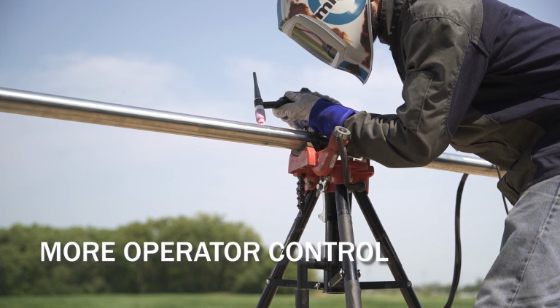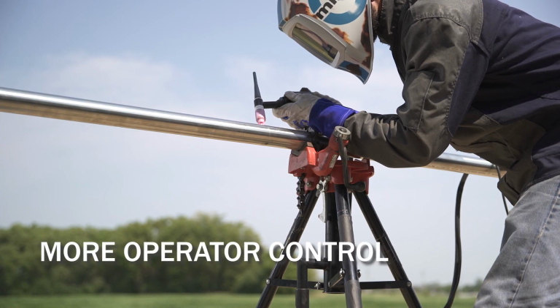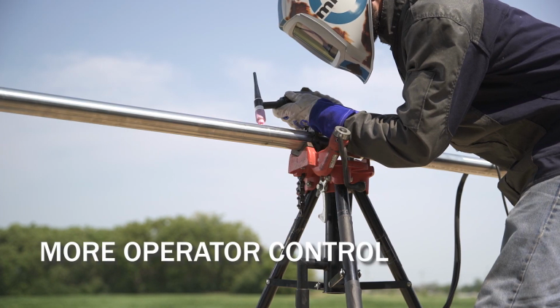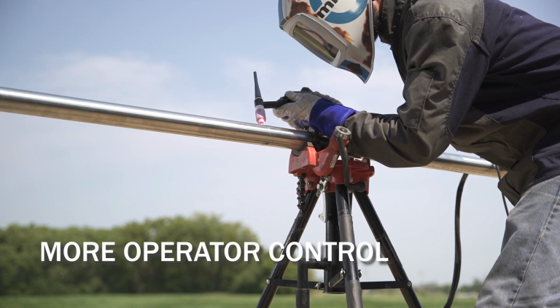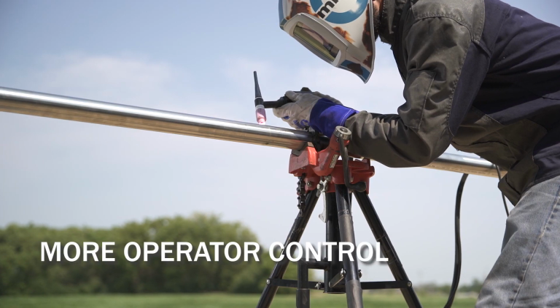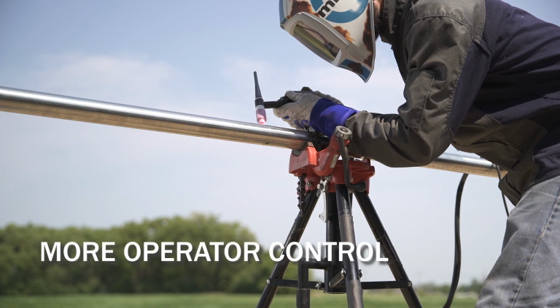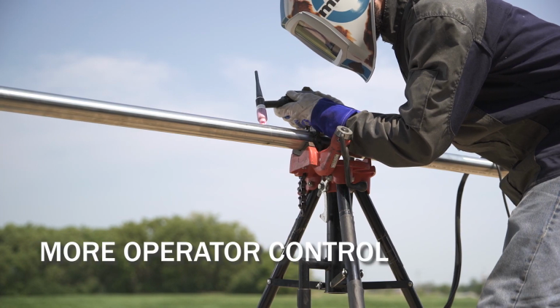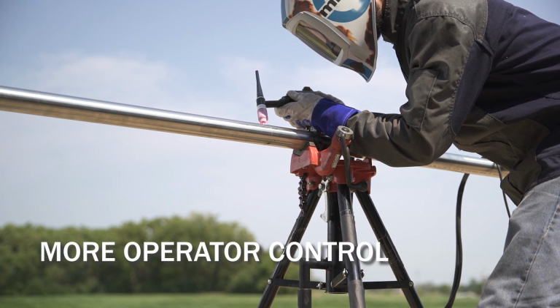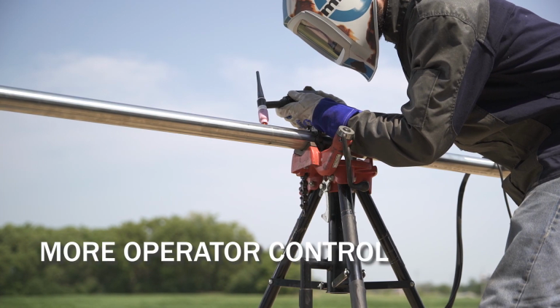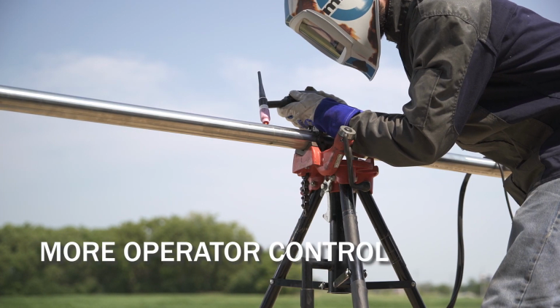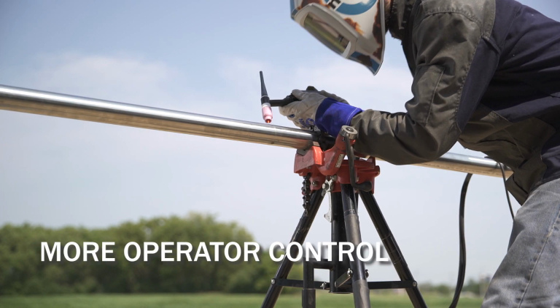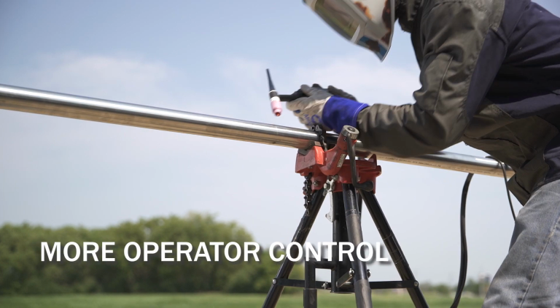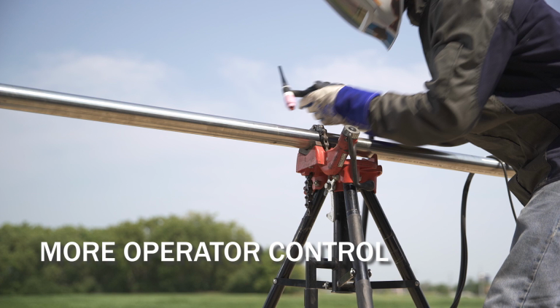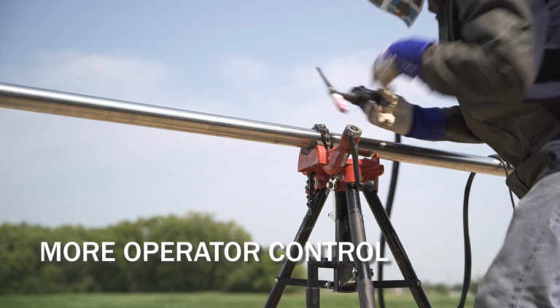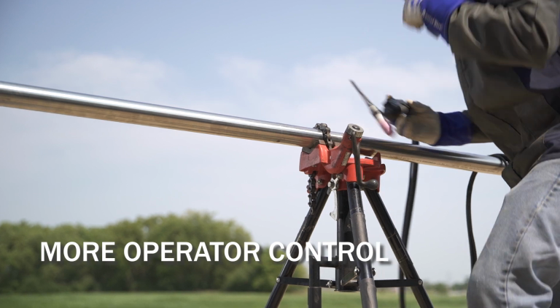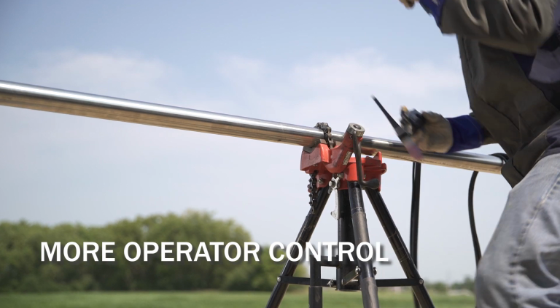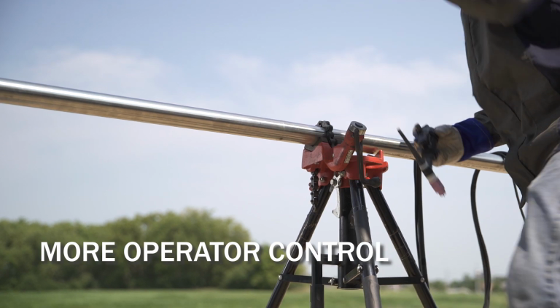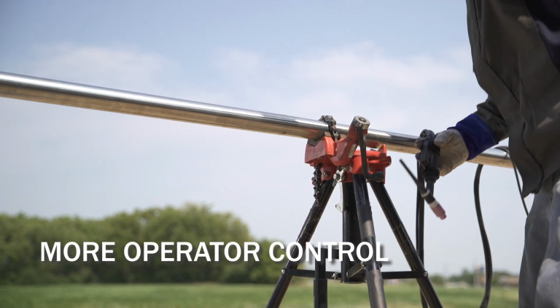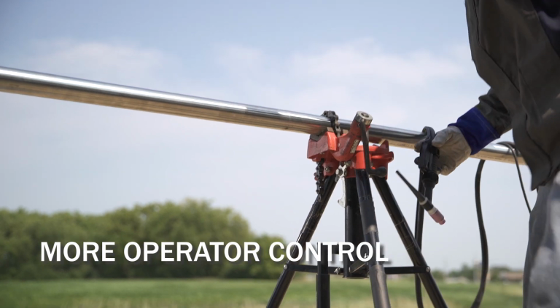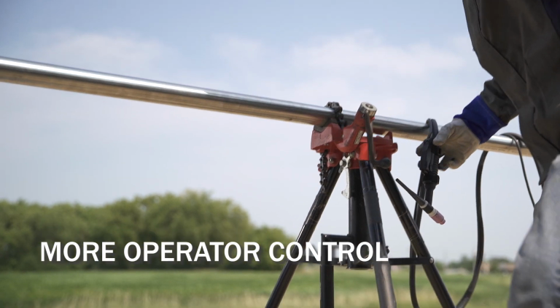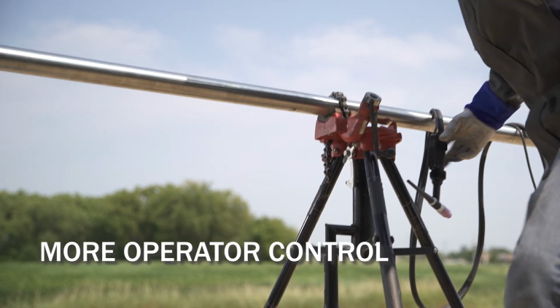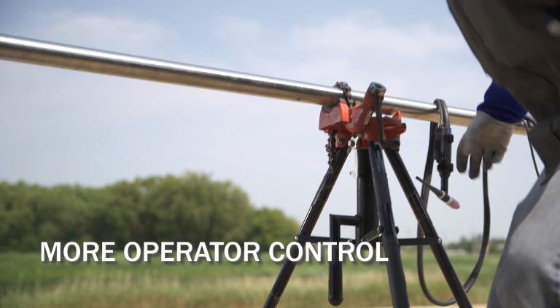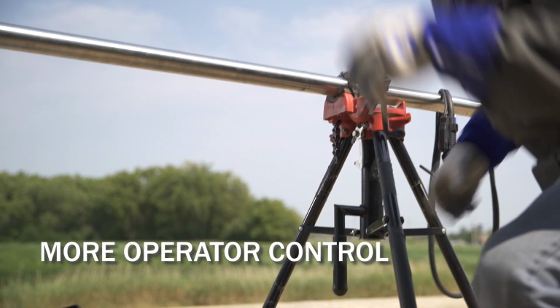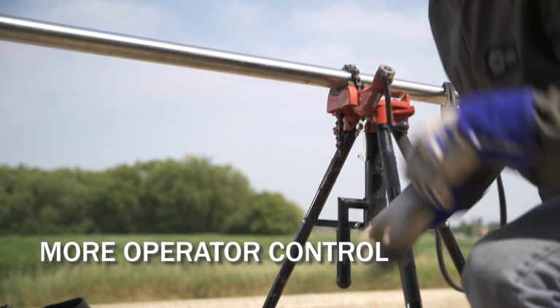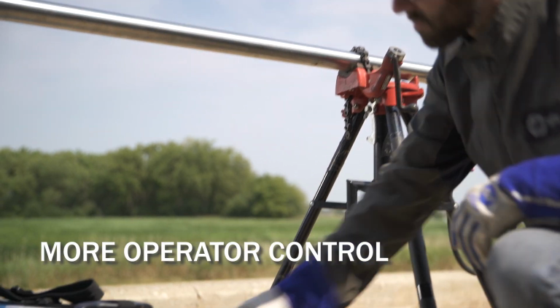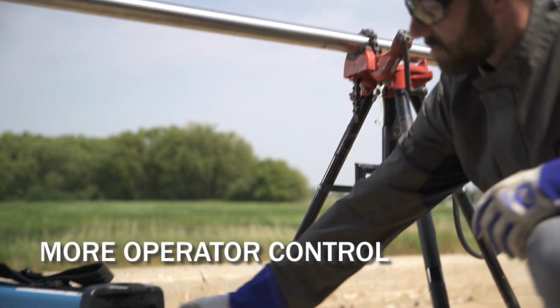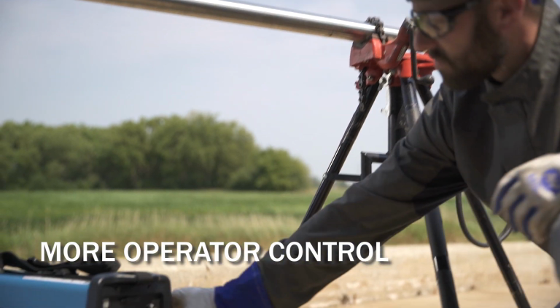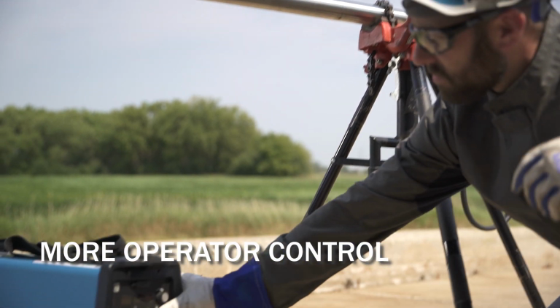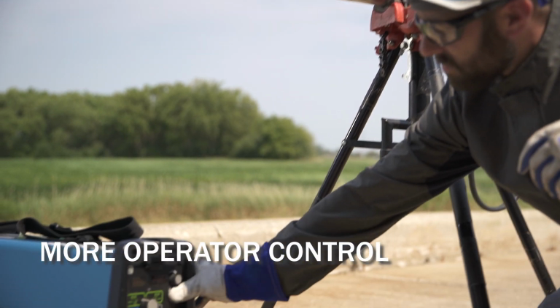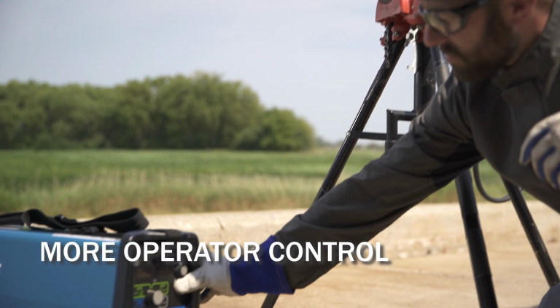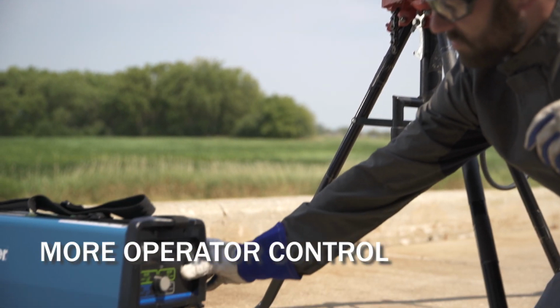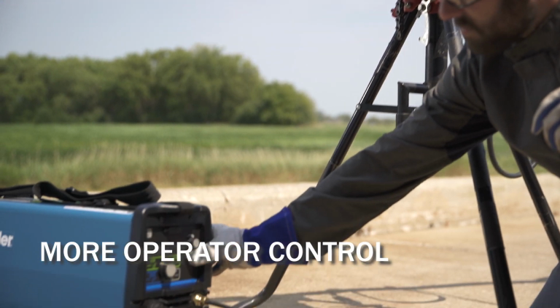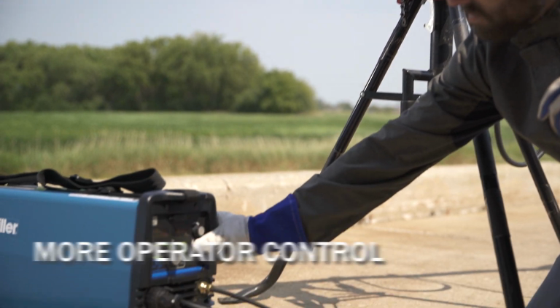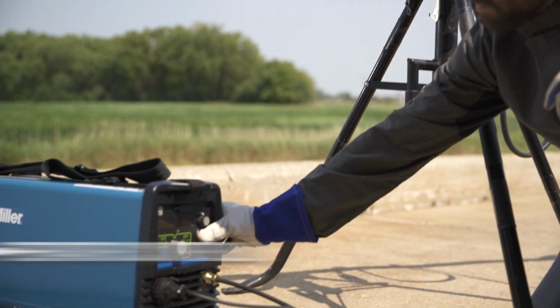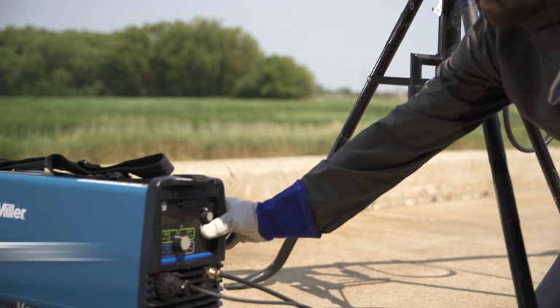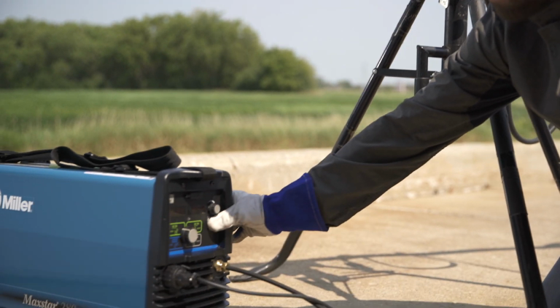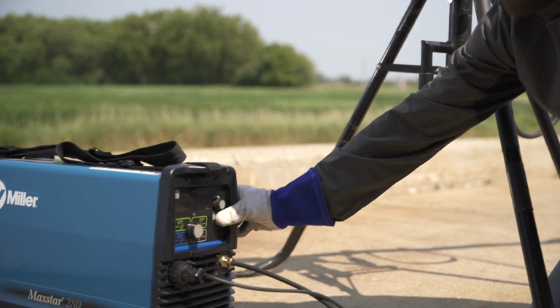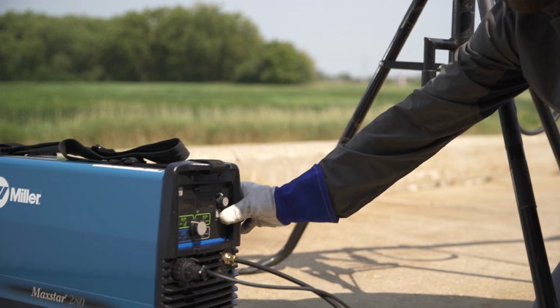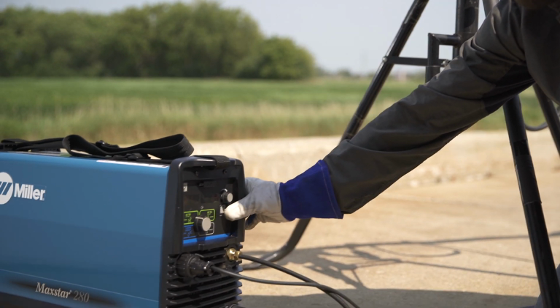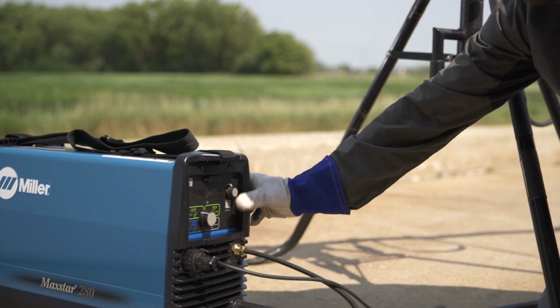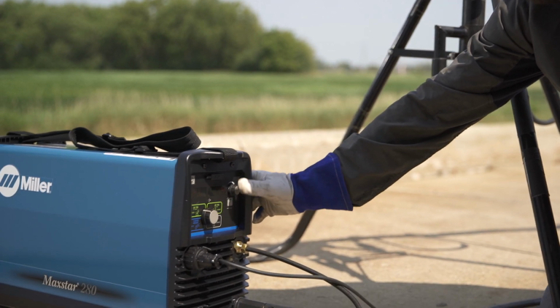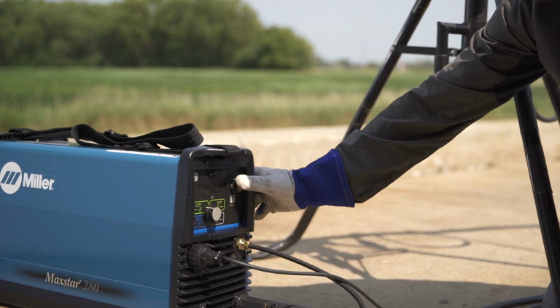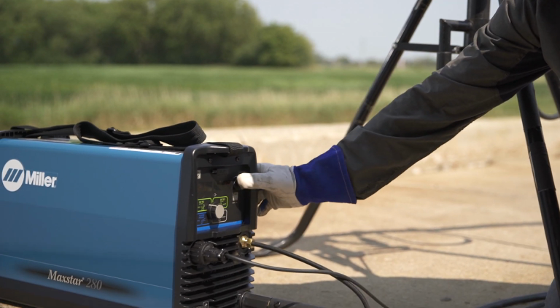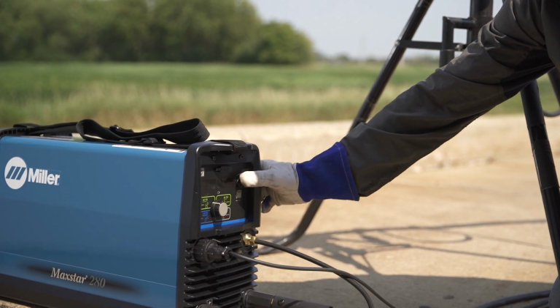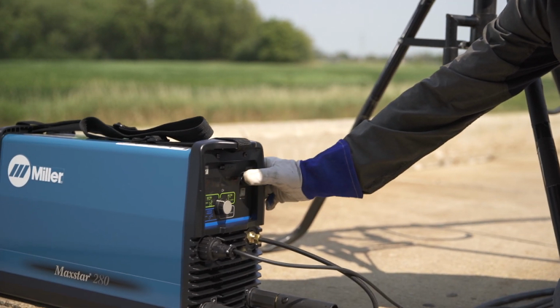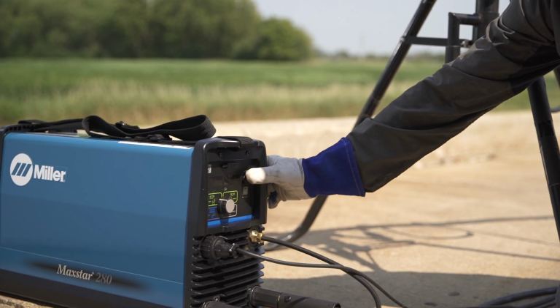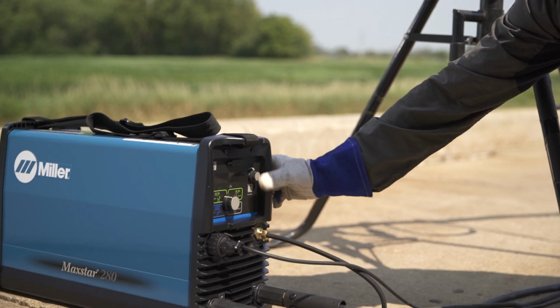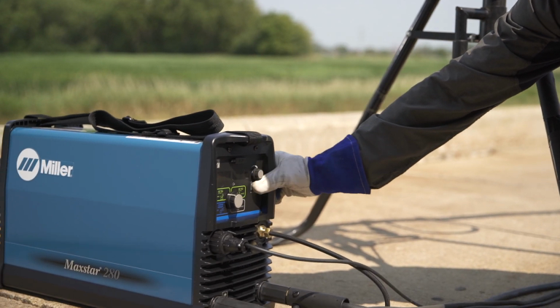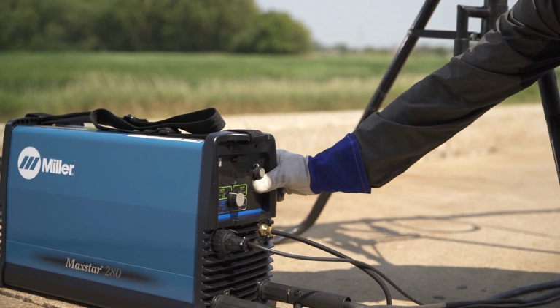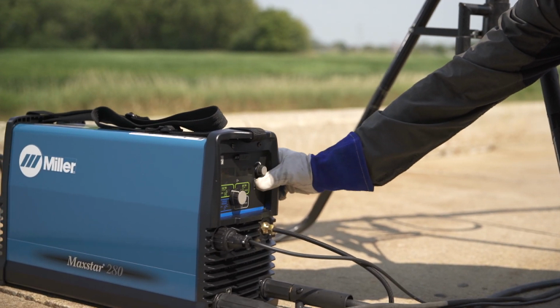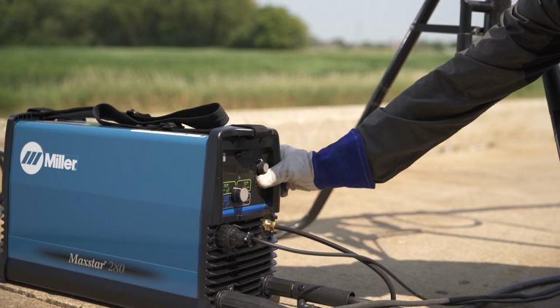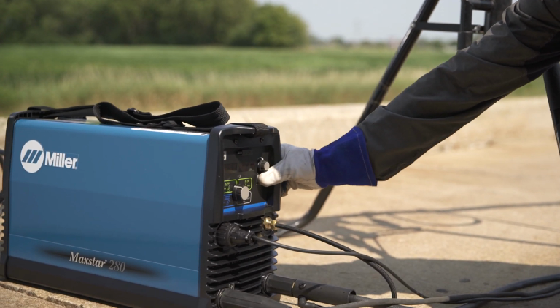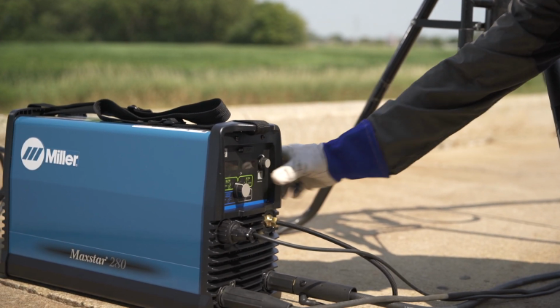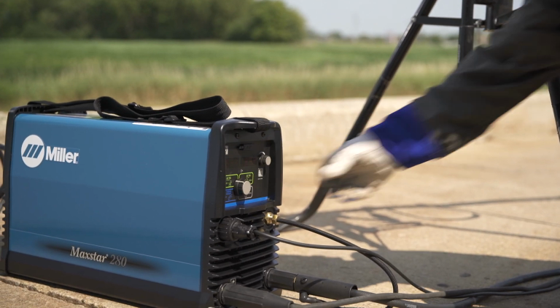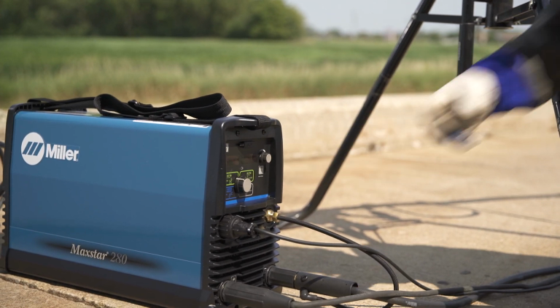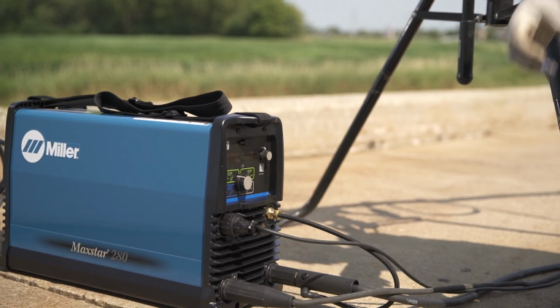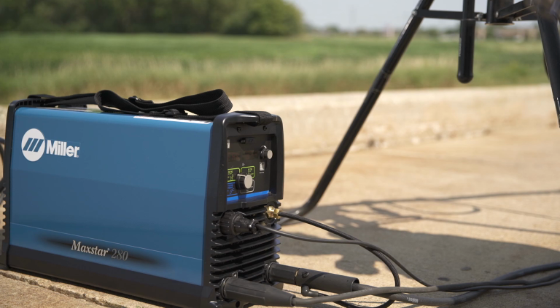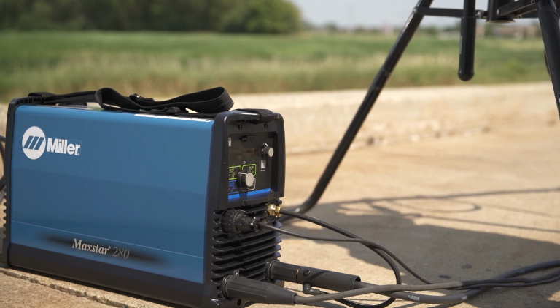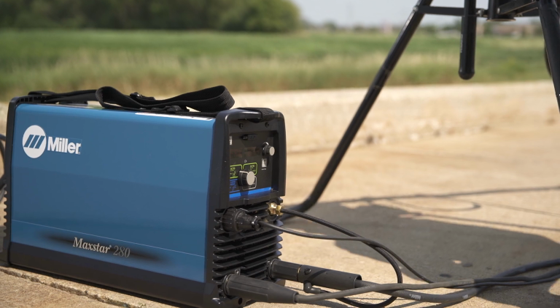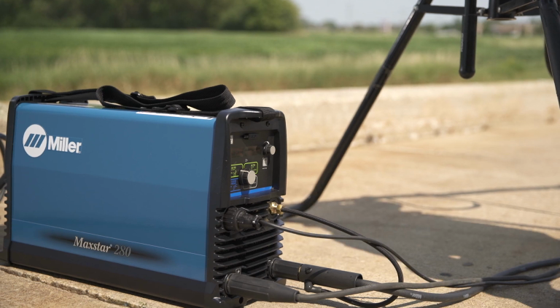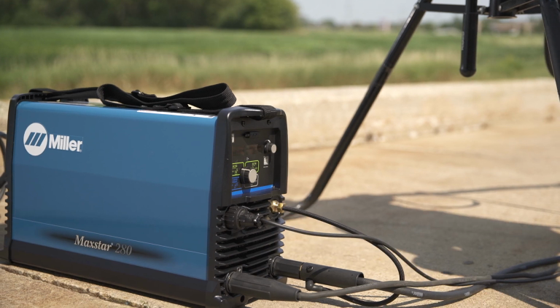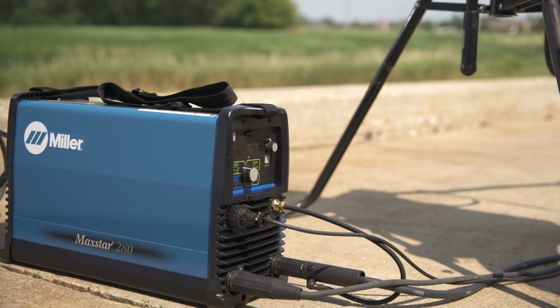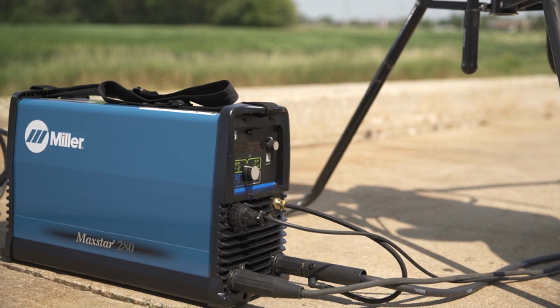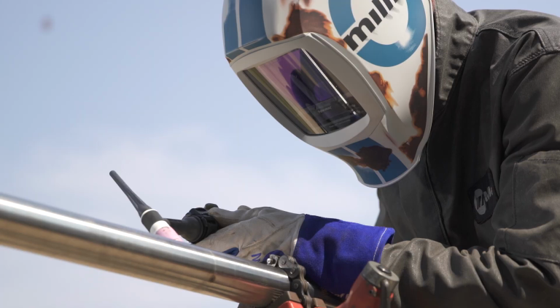Weld operators can quickly and easily adjust parameters, reducing the risk of operators trying to get by with less than ideal settings.